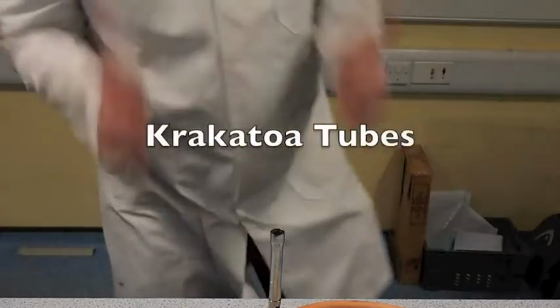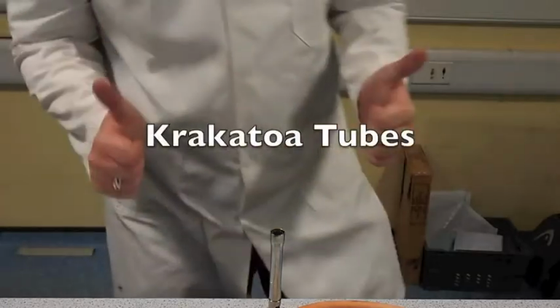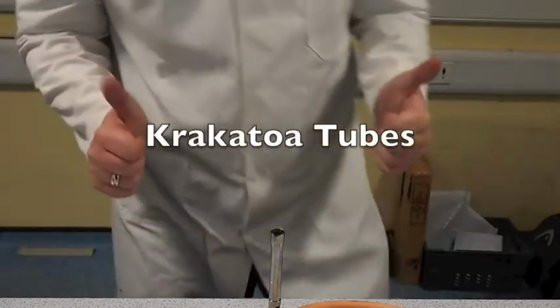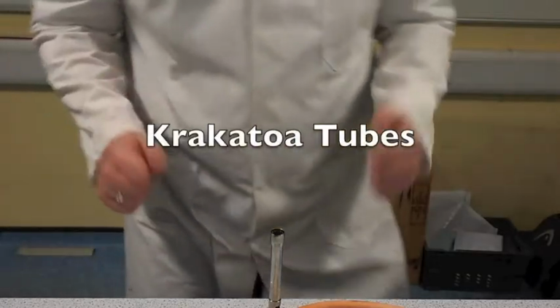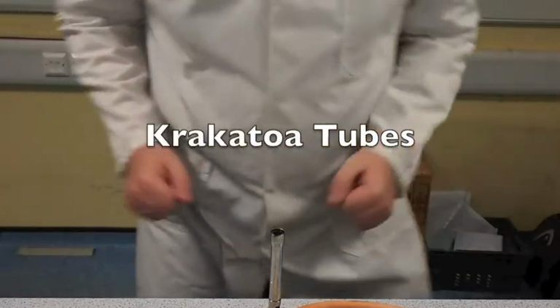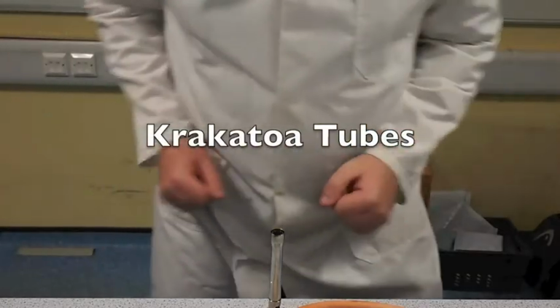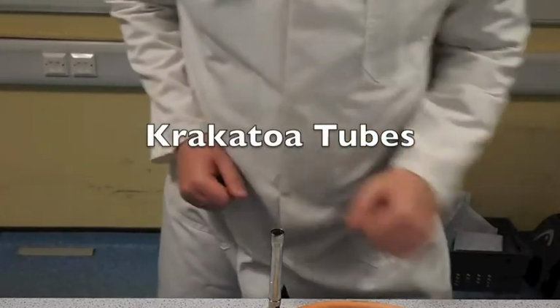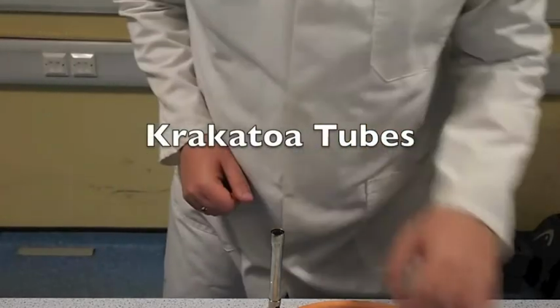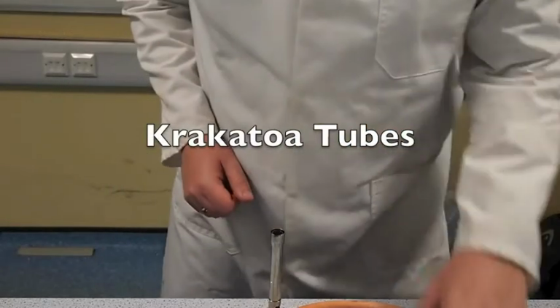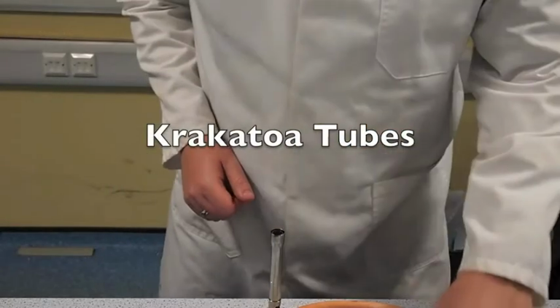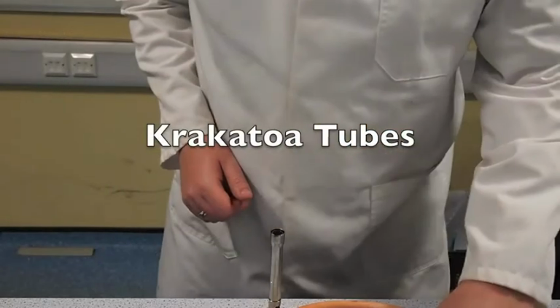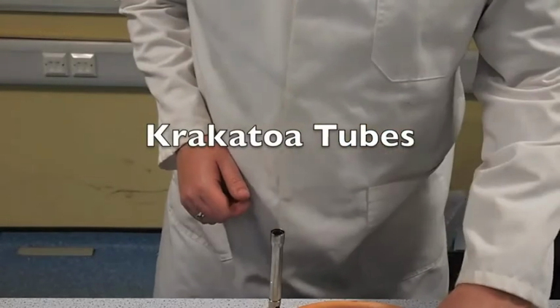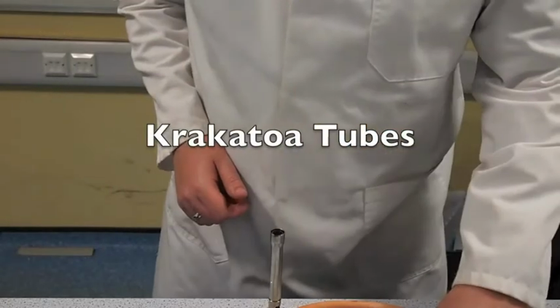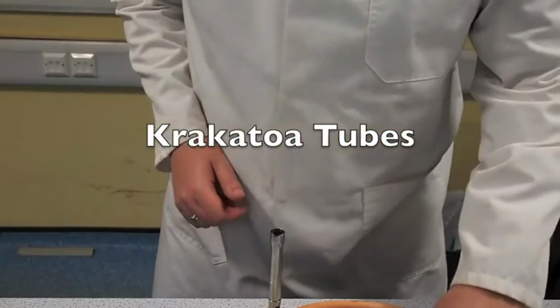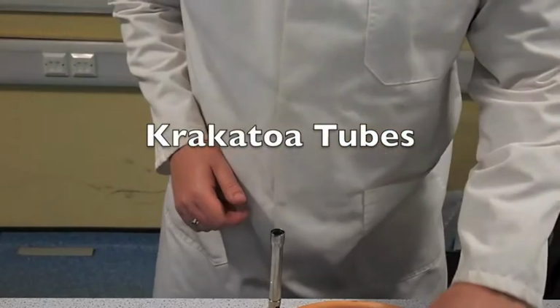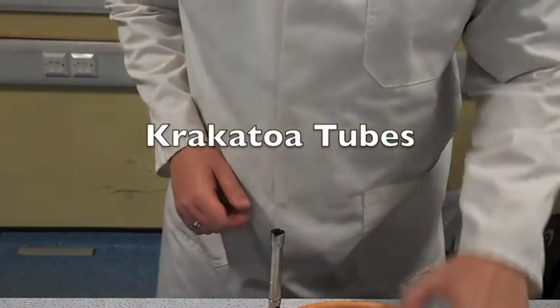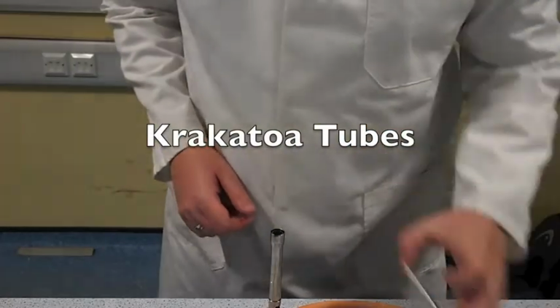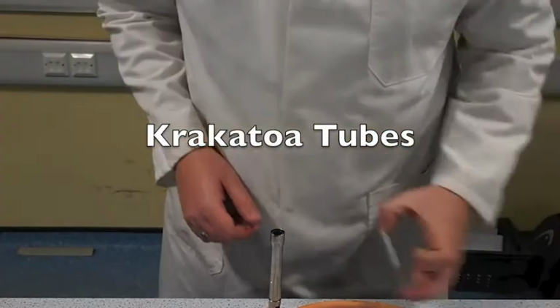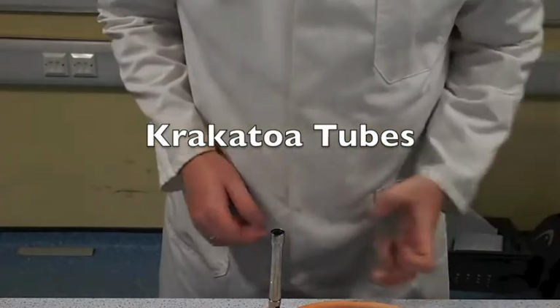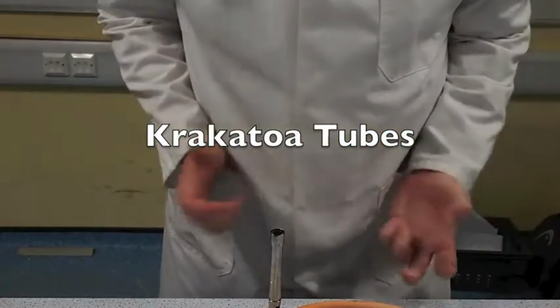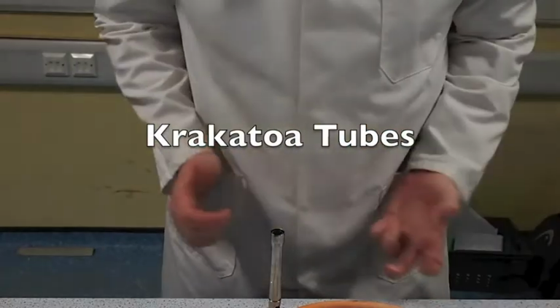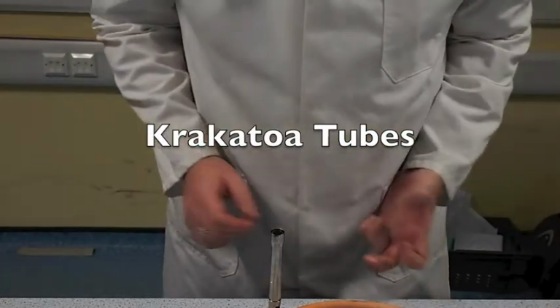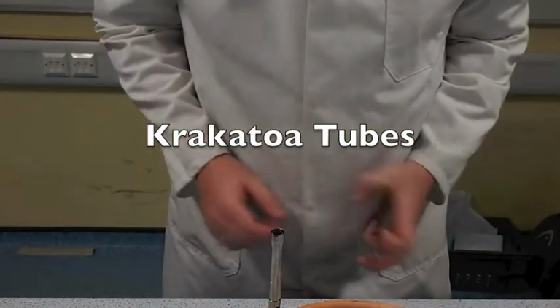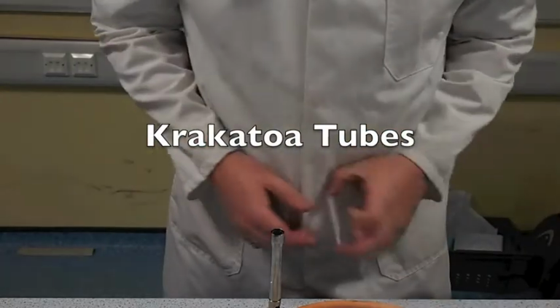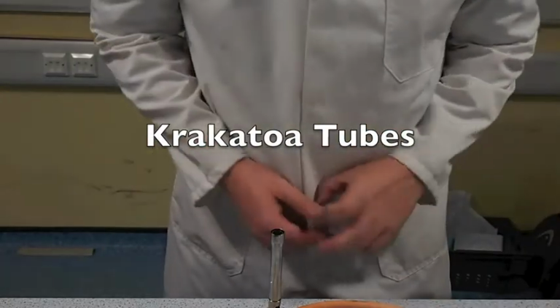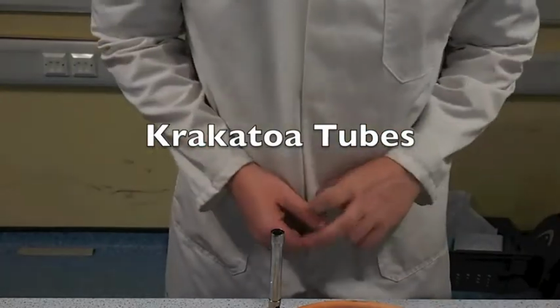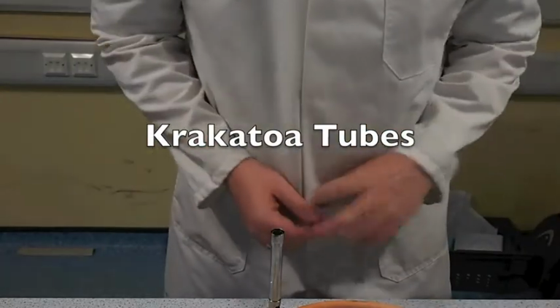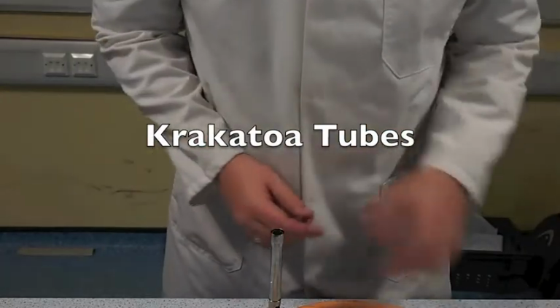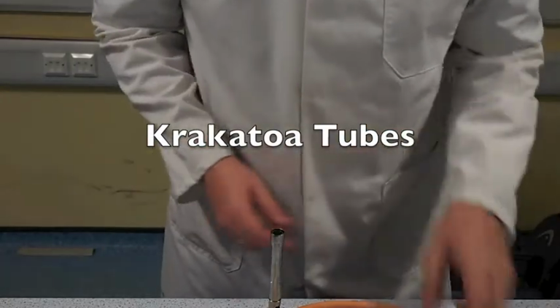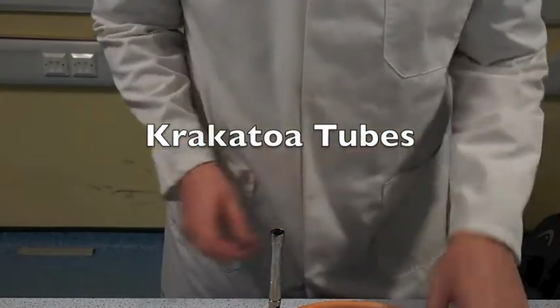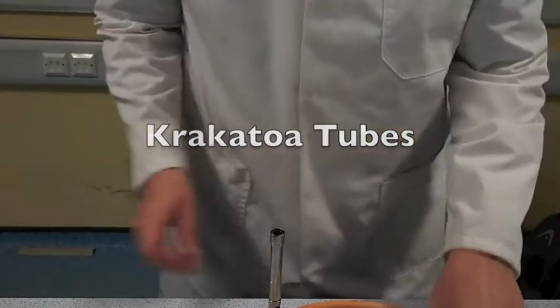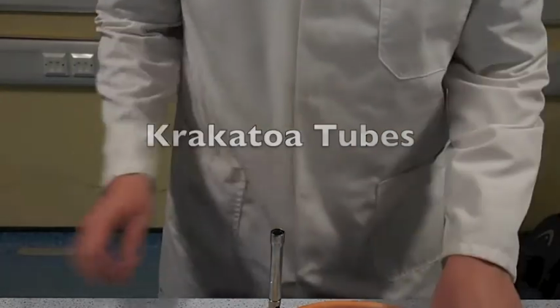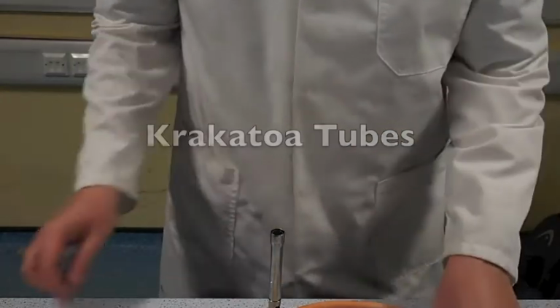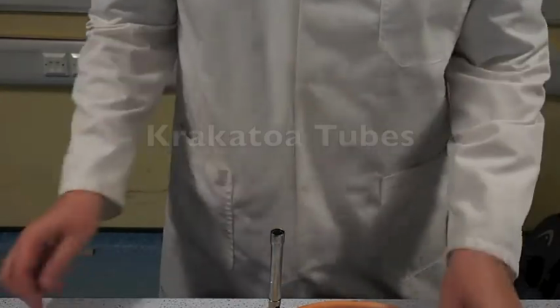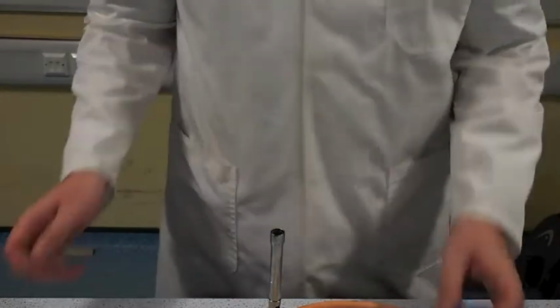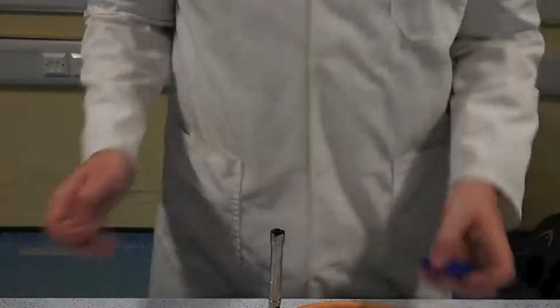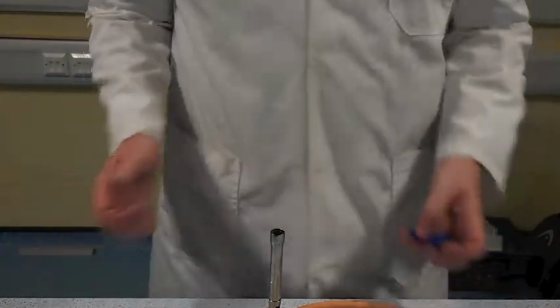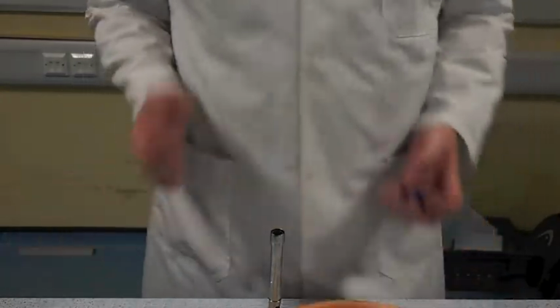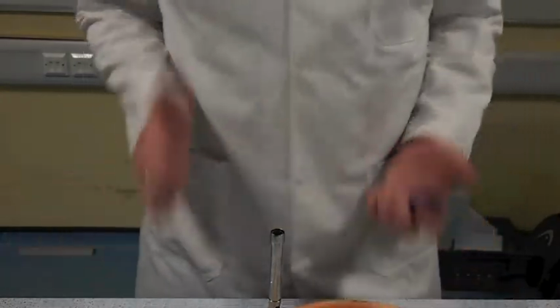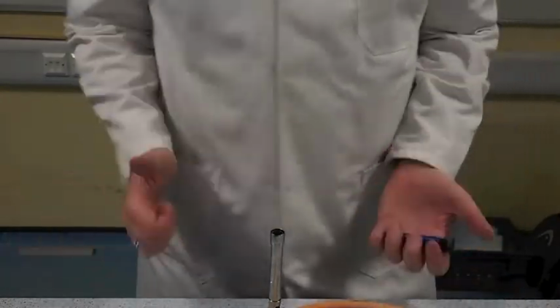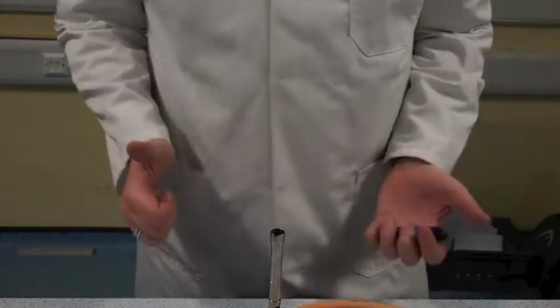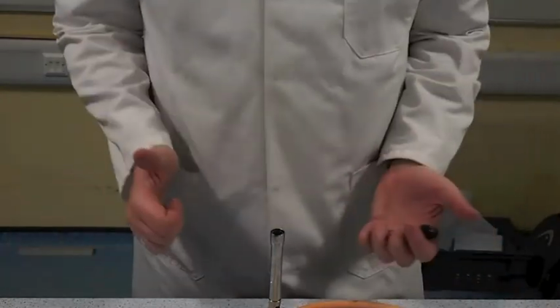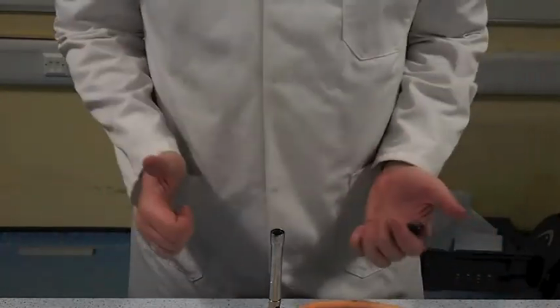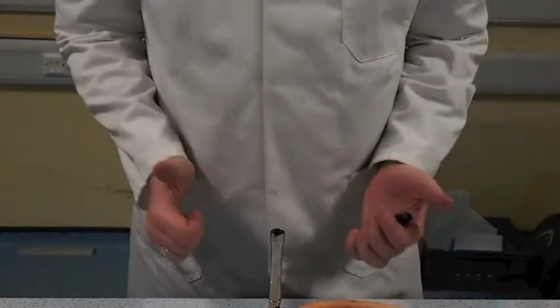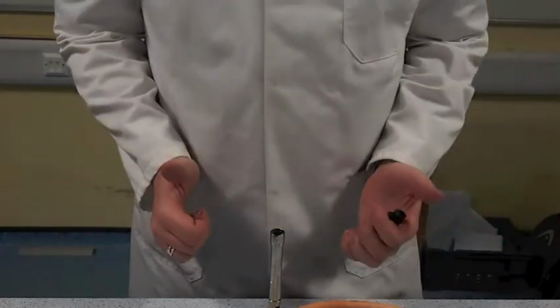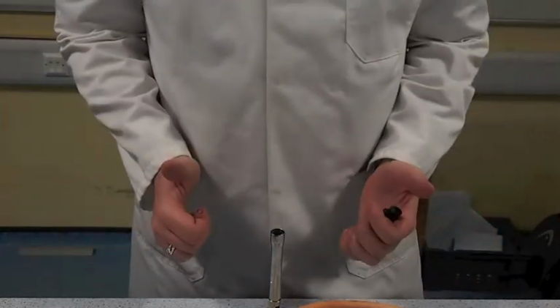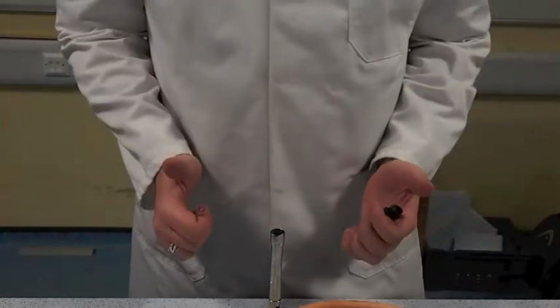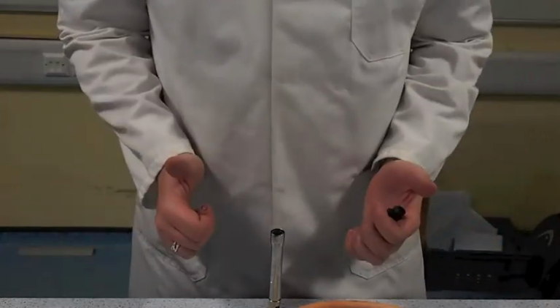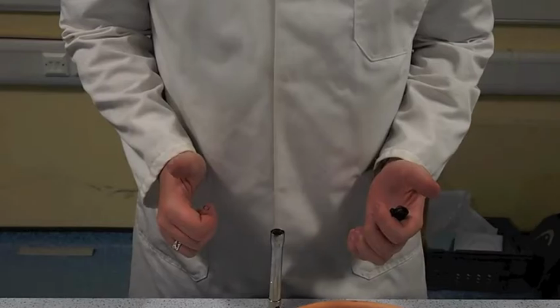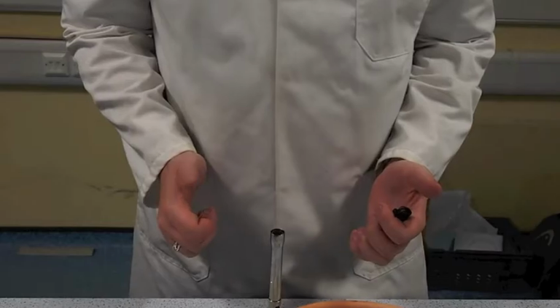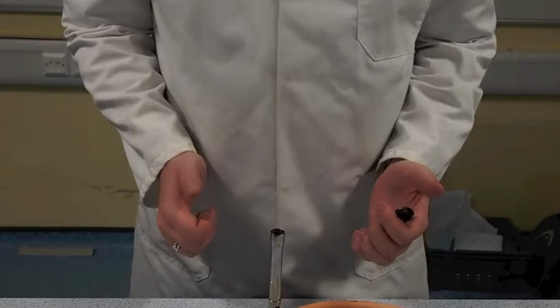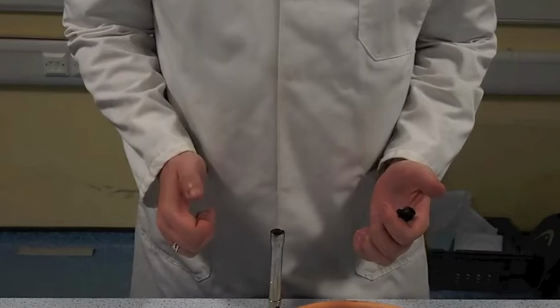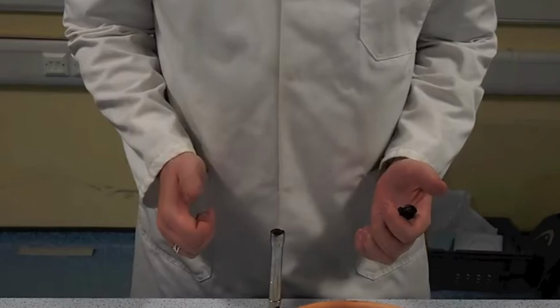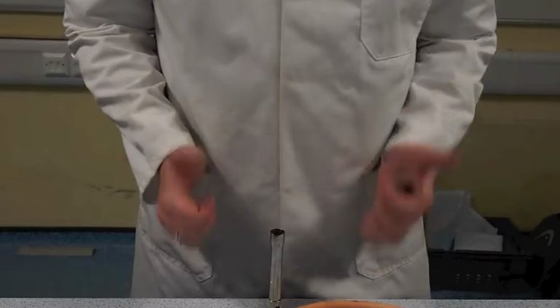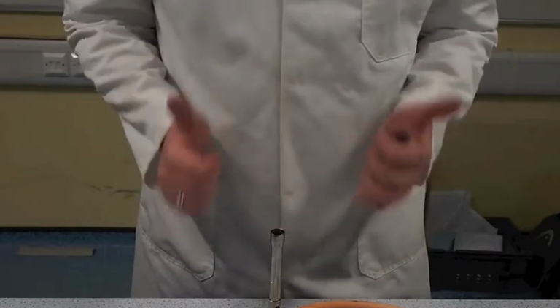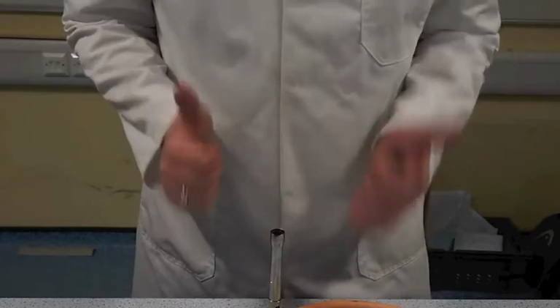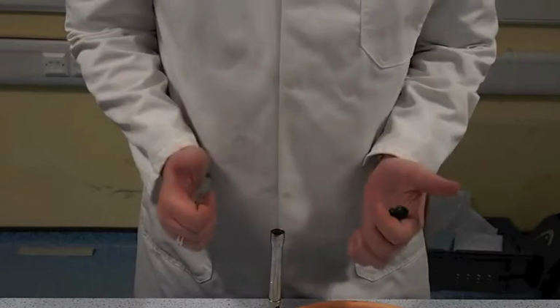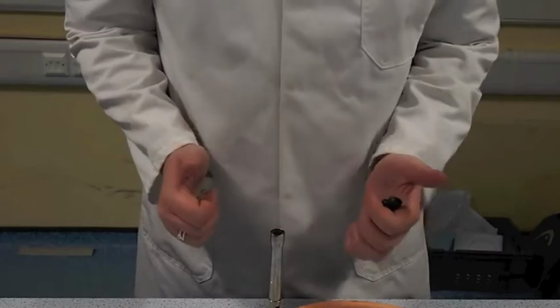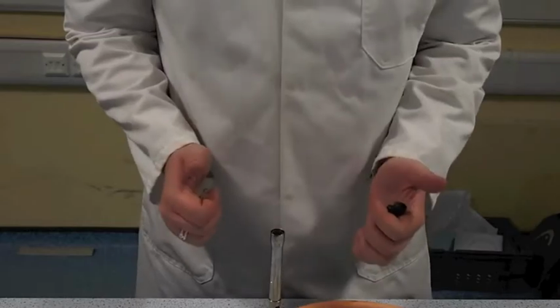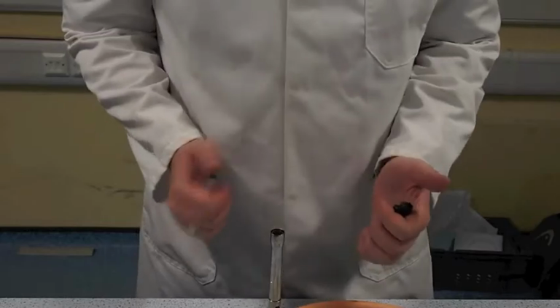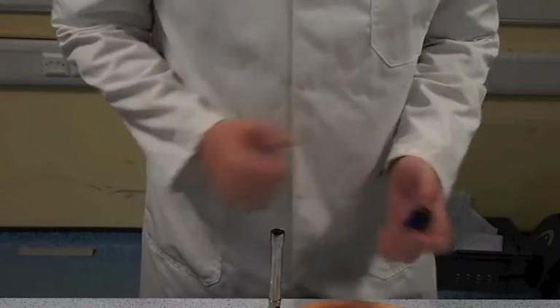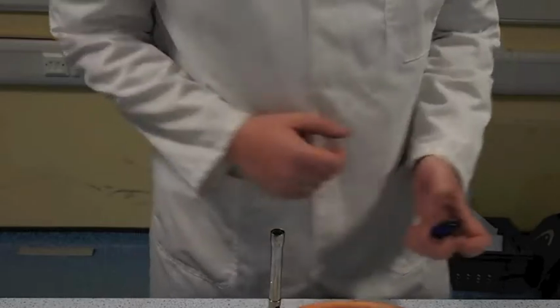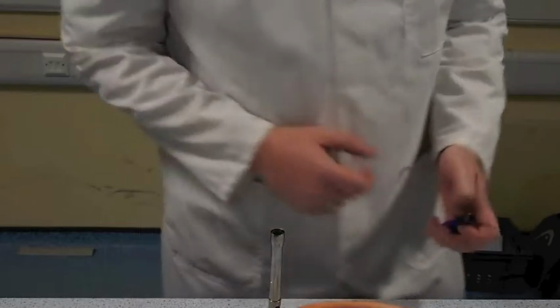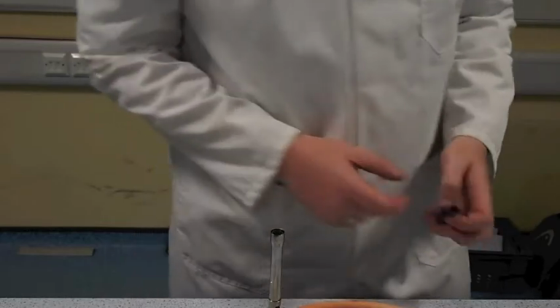Hello, it's Mr. Bell here with another stupid and dangerous thing to do. And today I'm going to be making something called a Krakatoa tube.